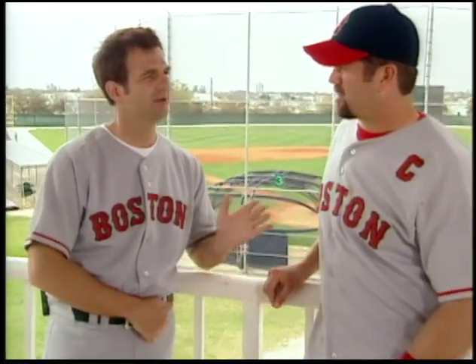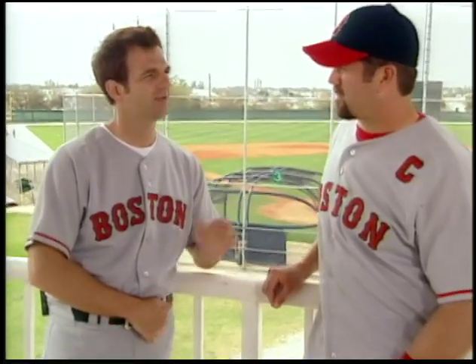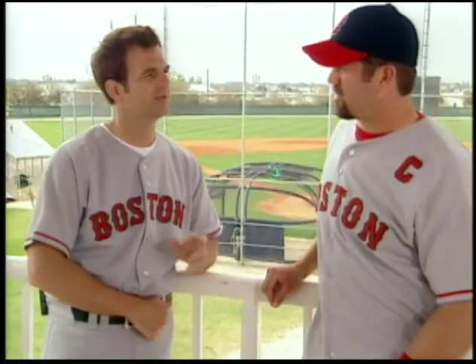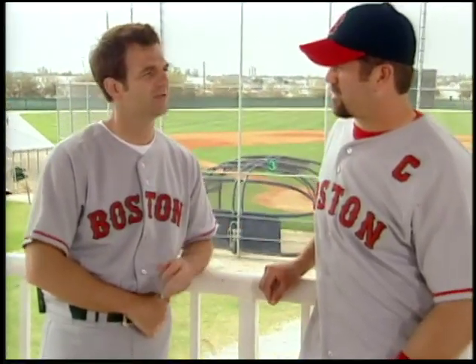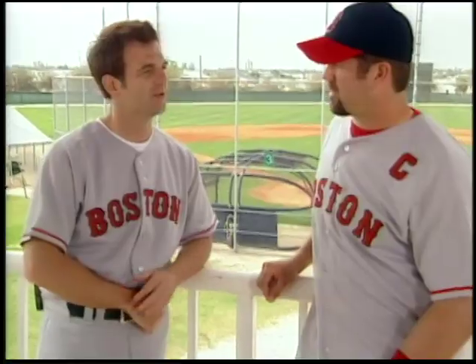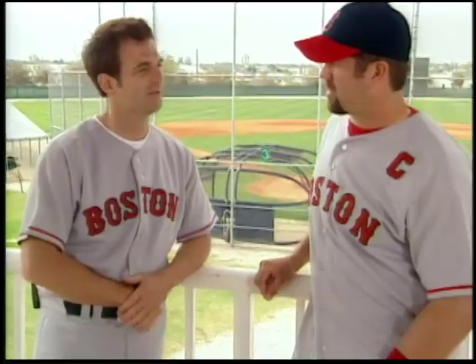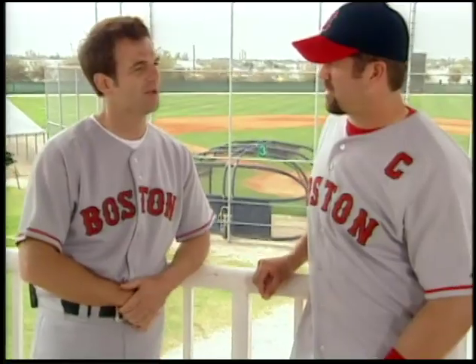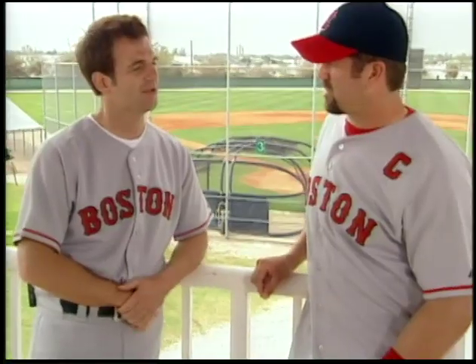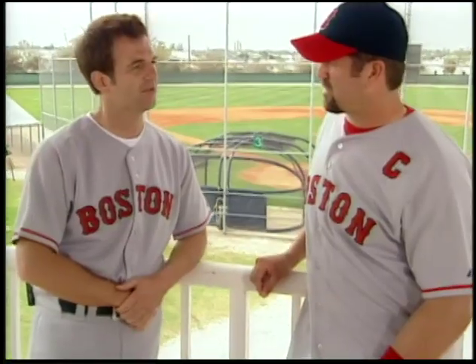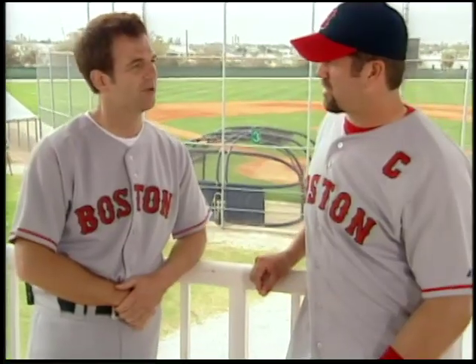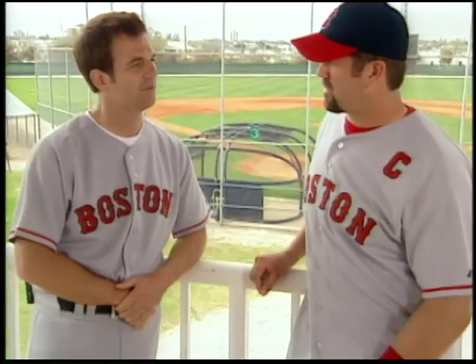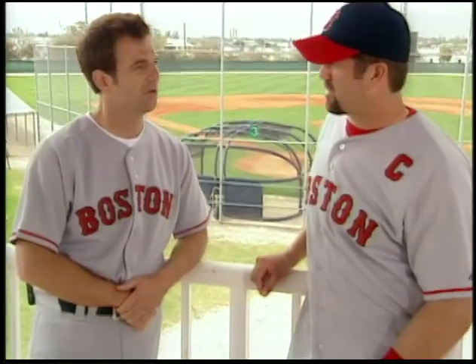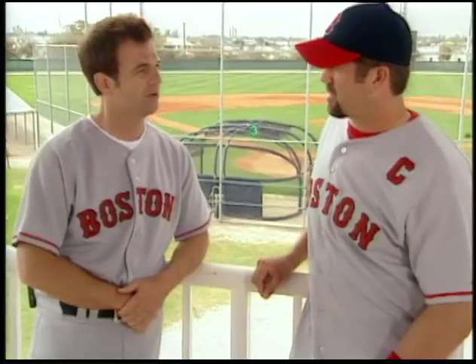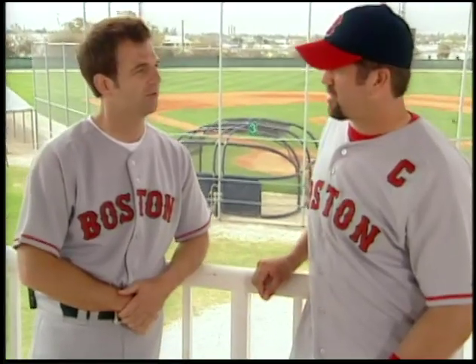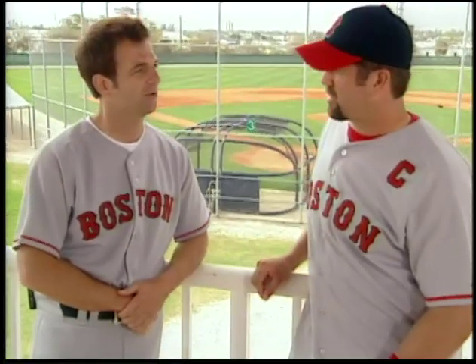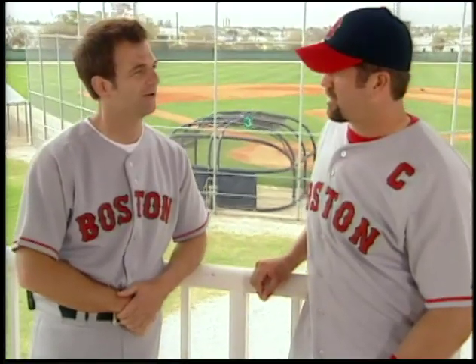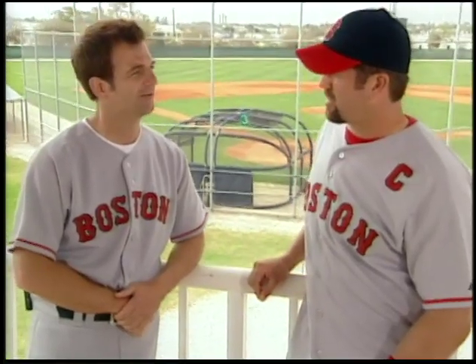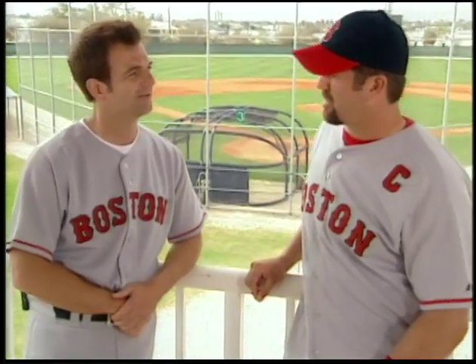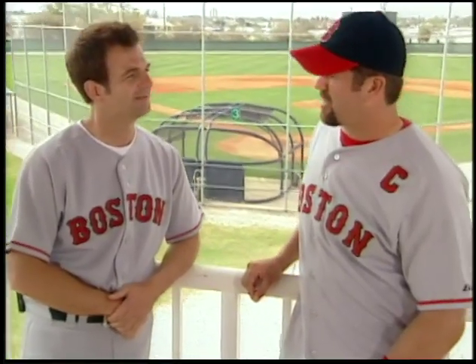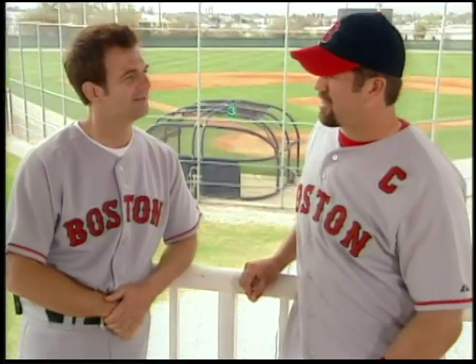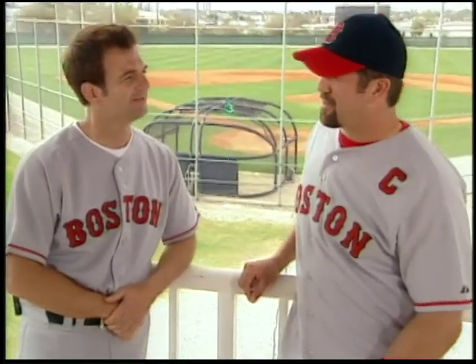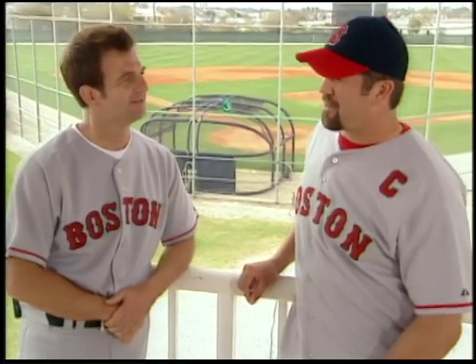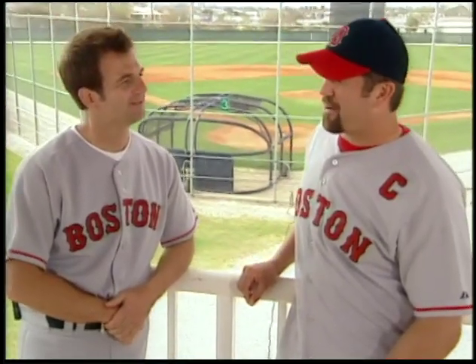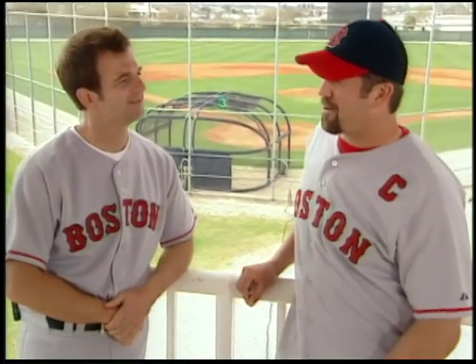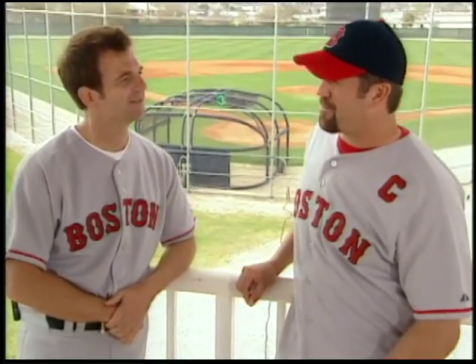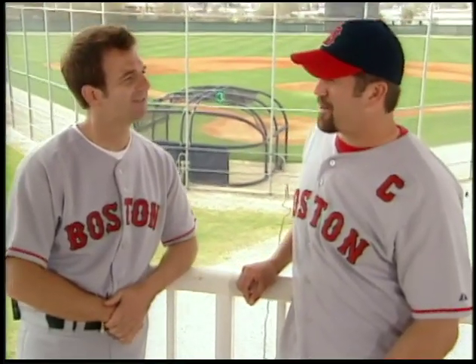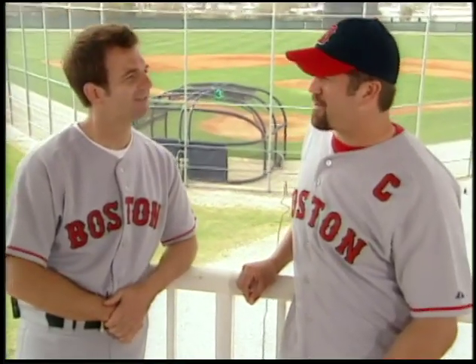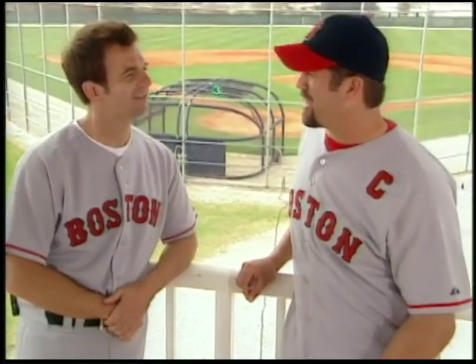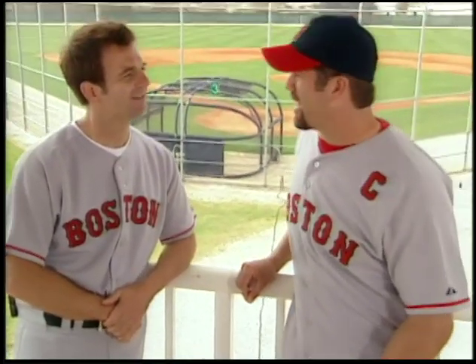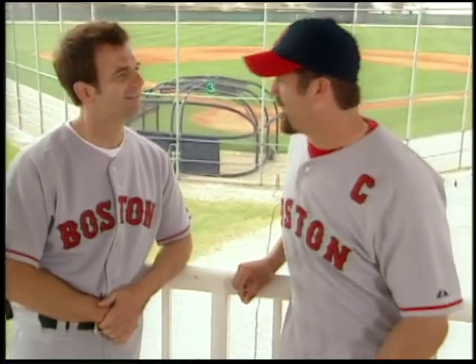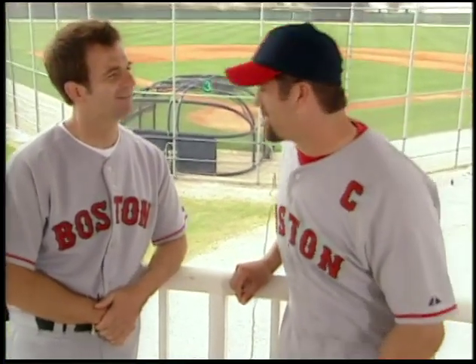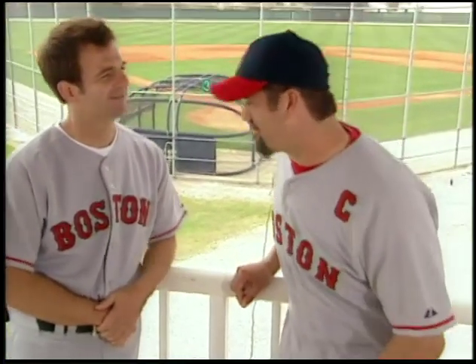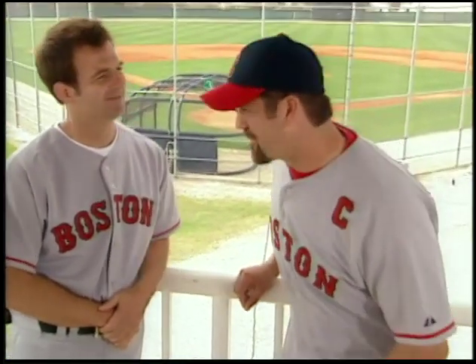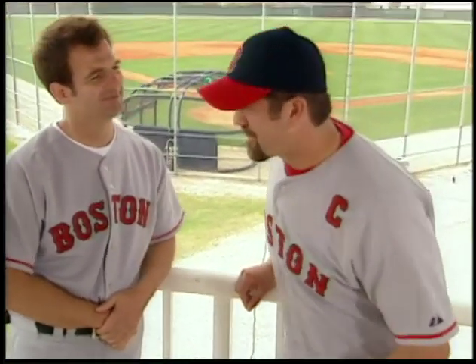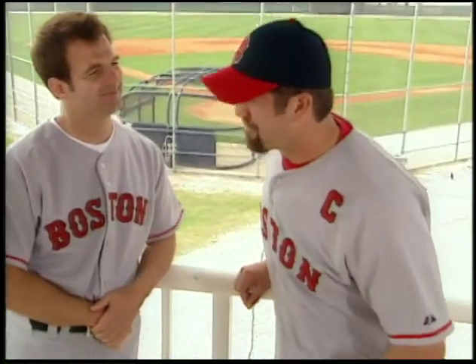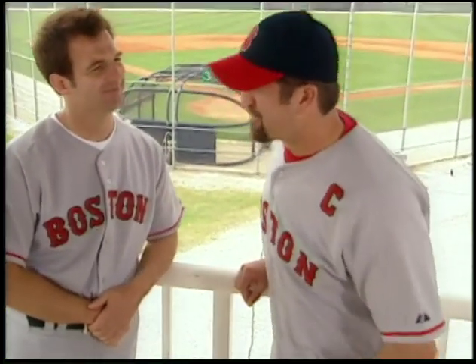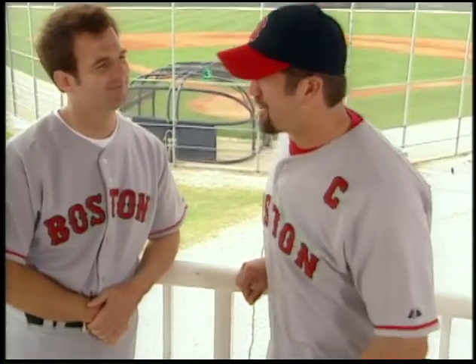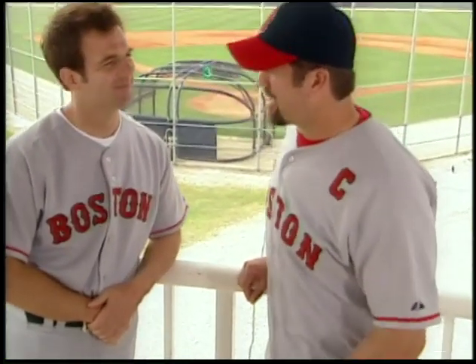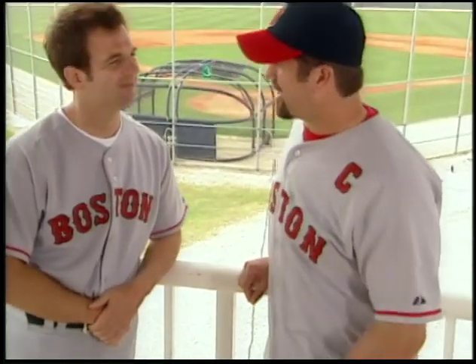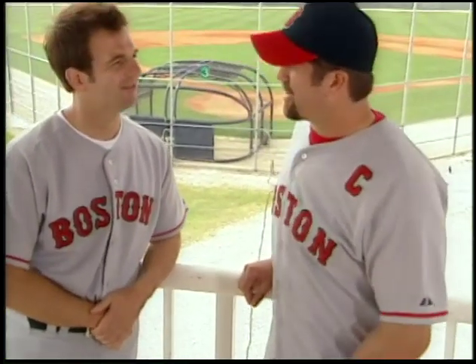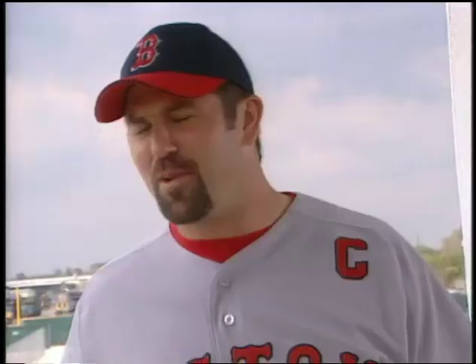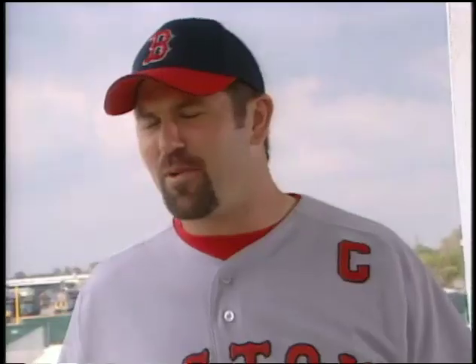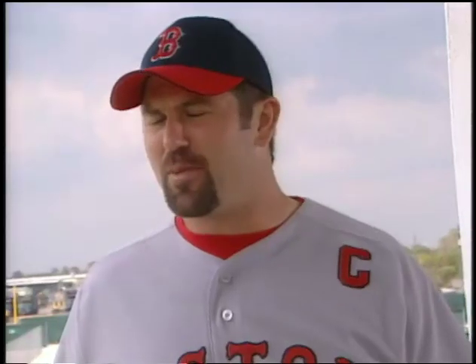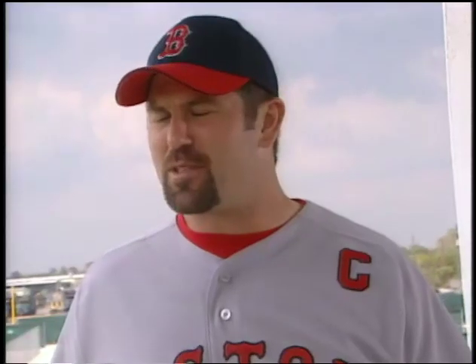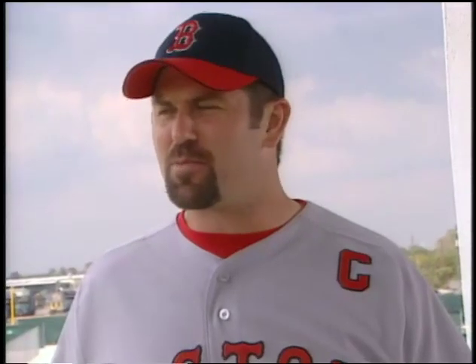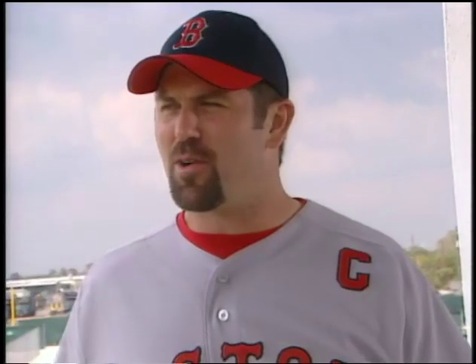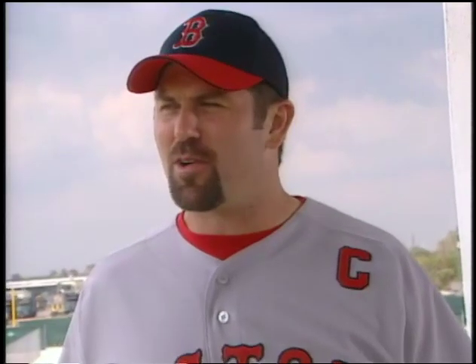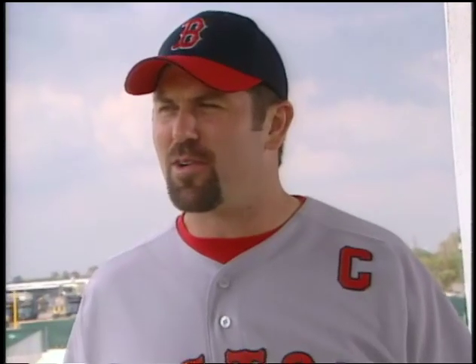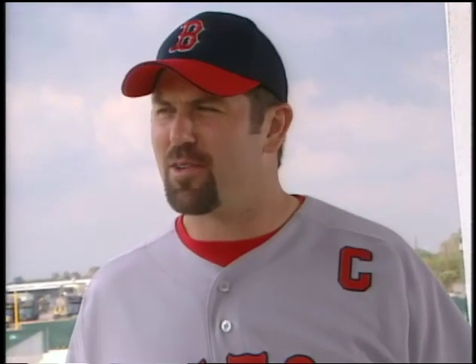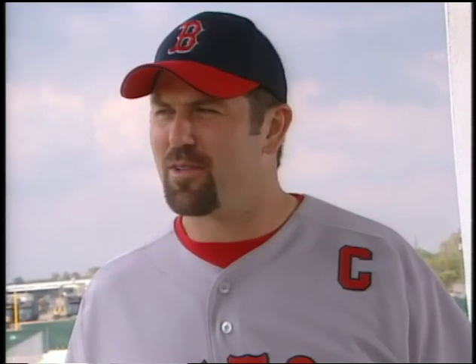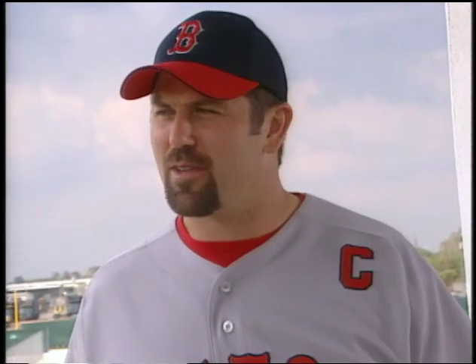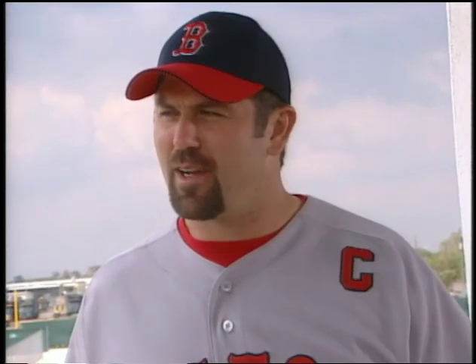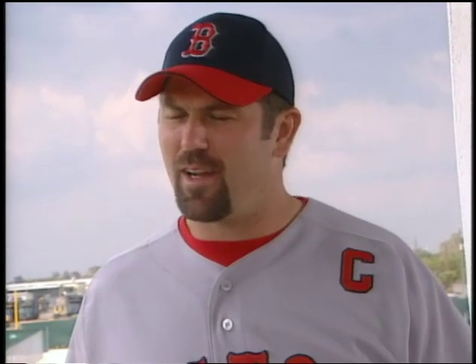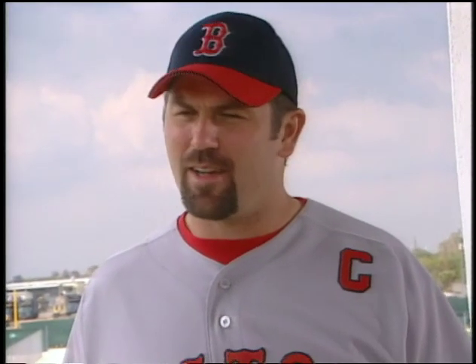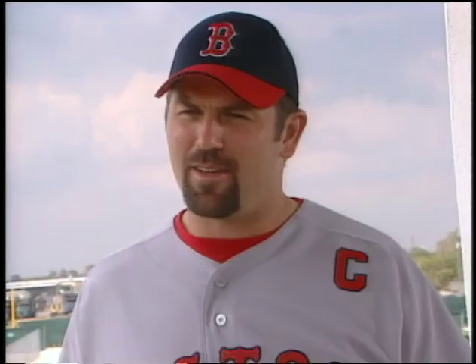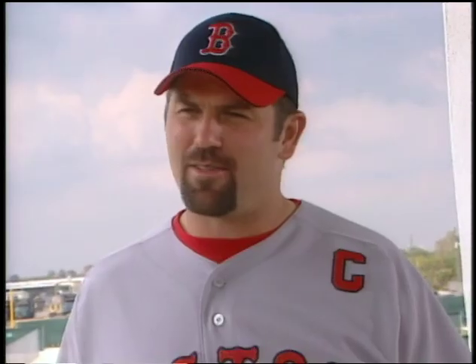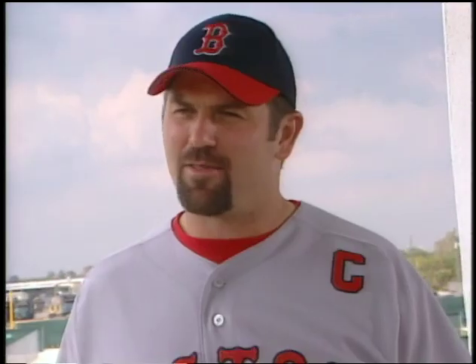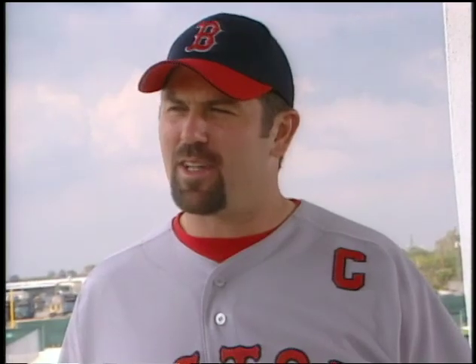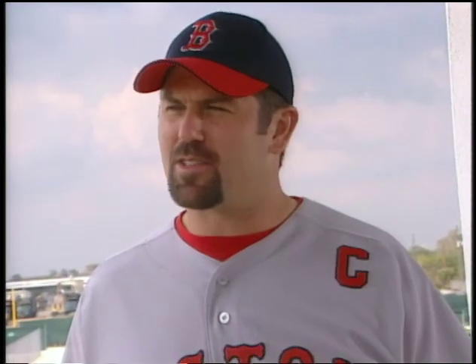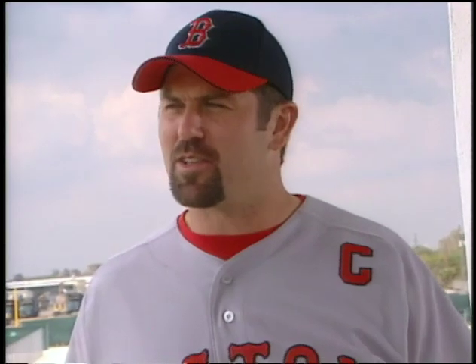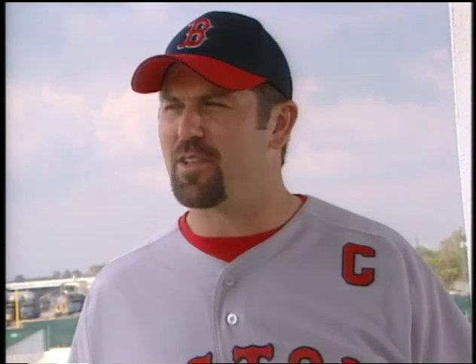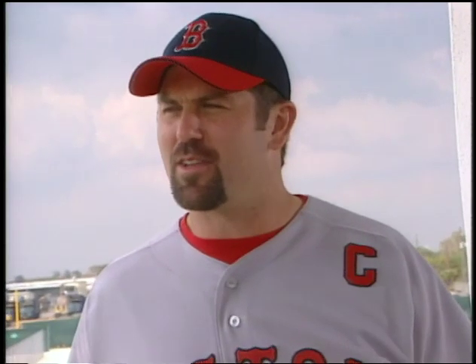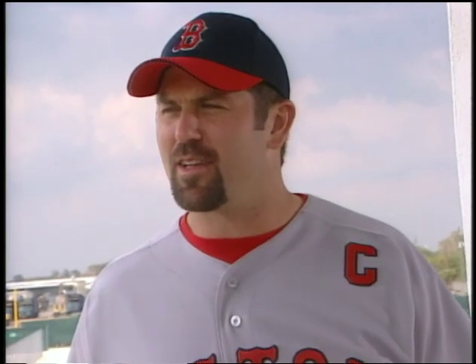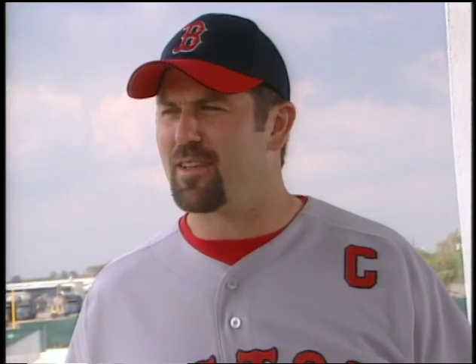Just so you know, Jason, none of this is going to make you a better ball player. Maybe not, but you'll be smarter, and that's a good thing.